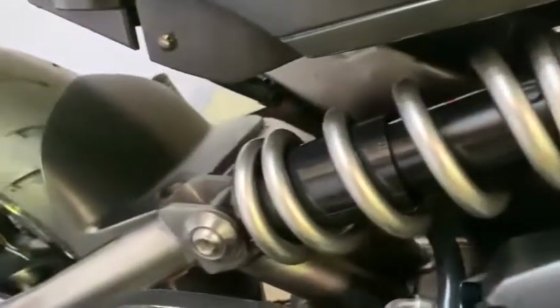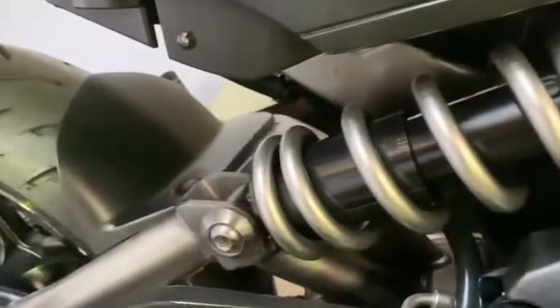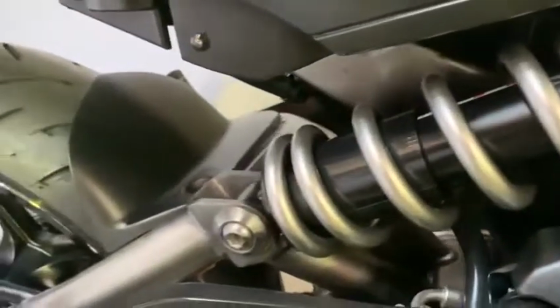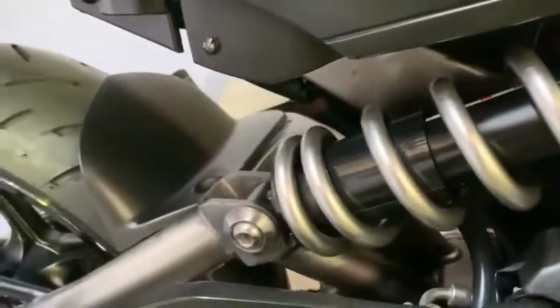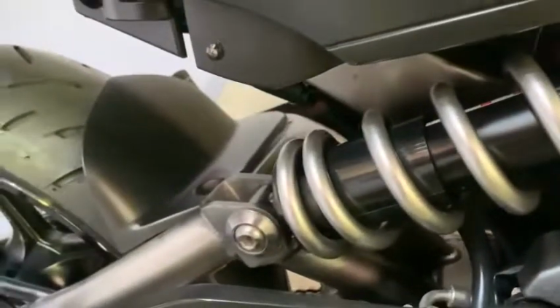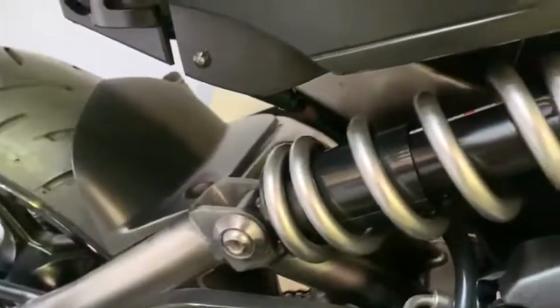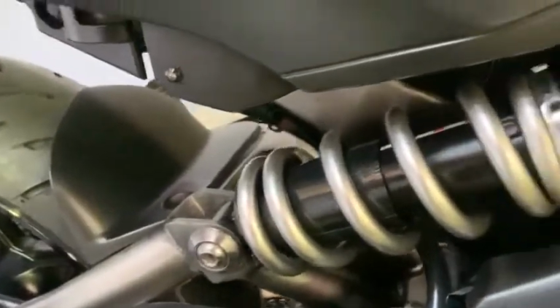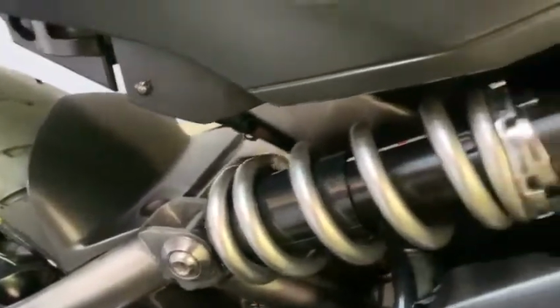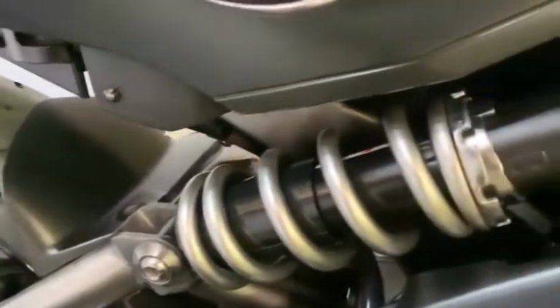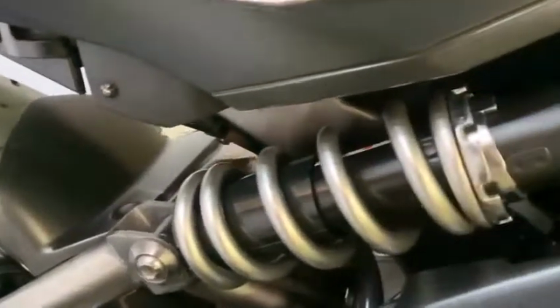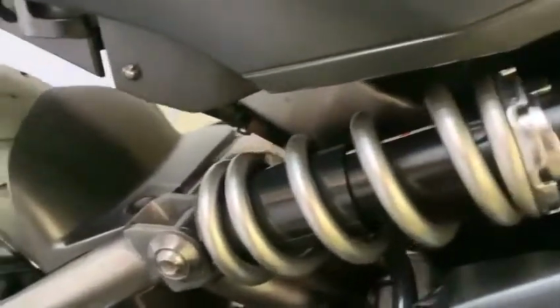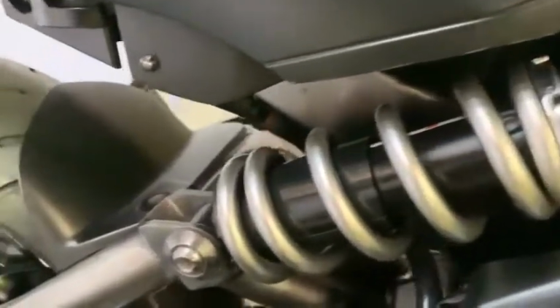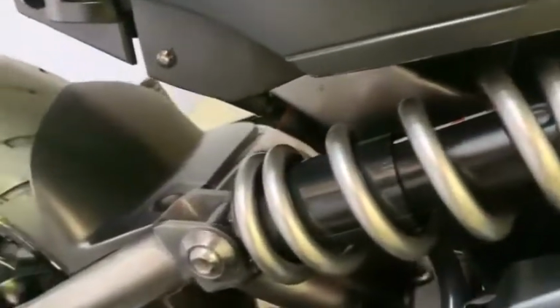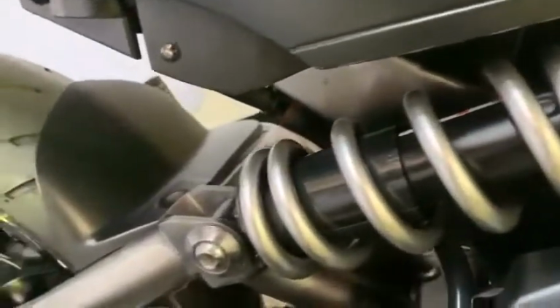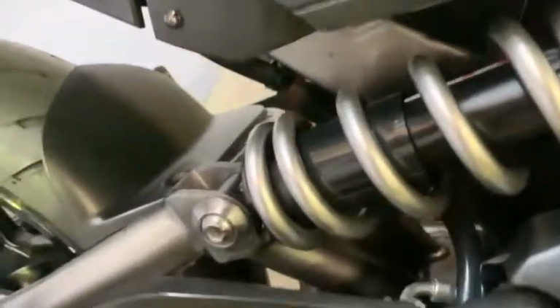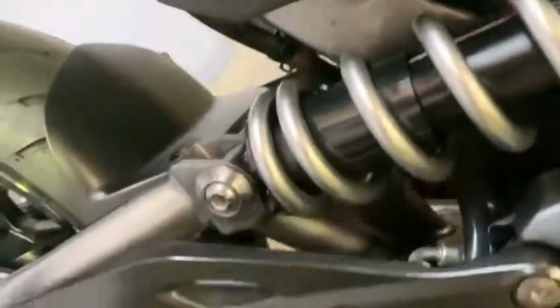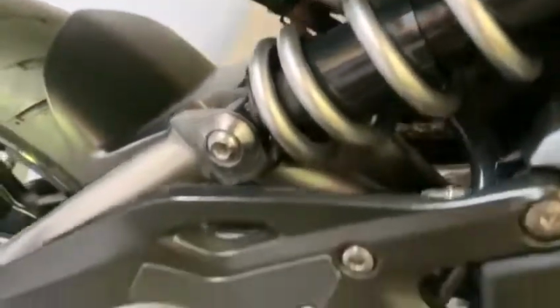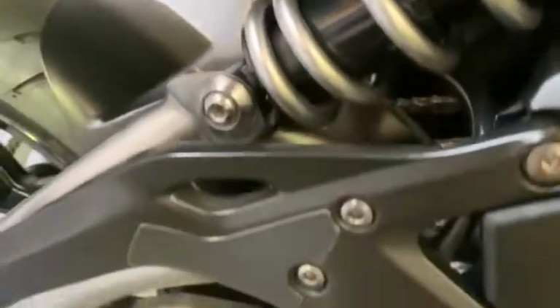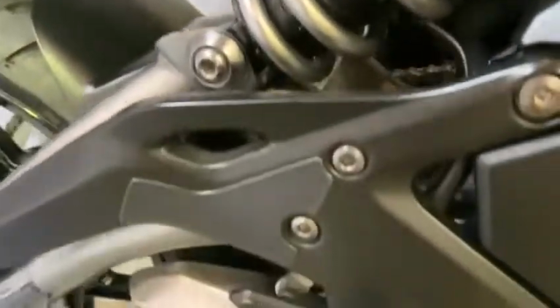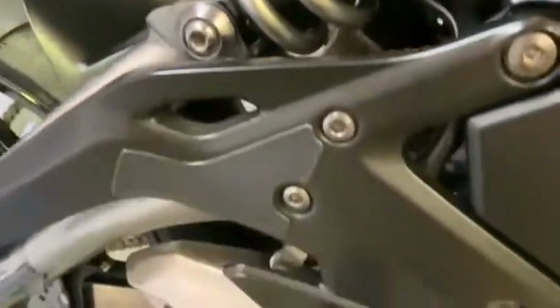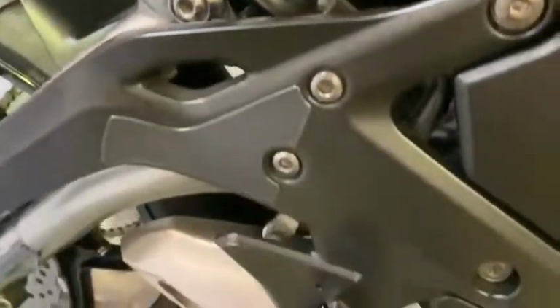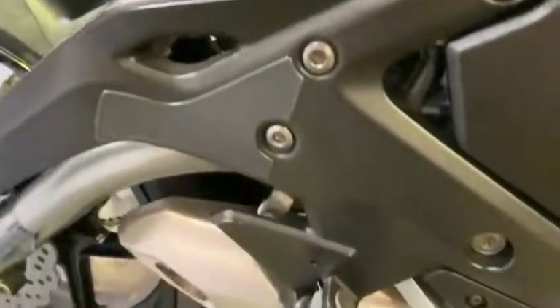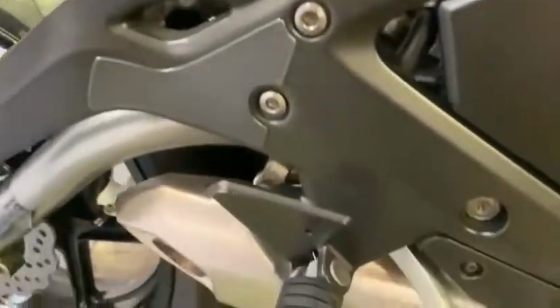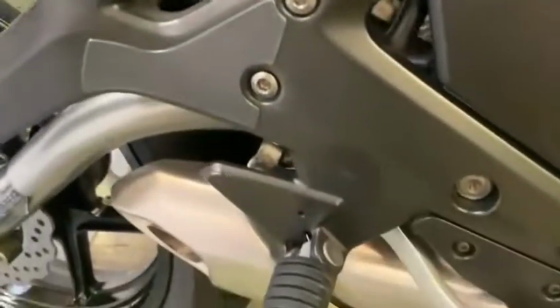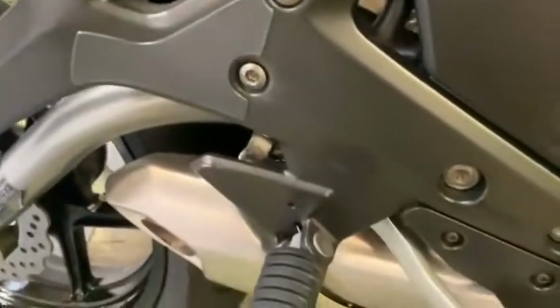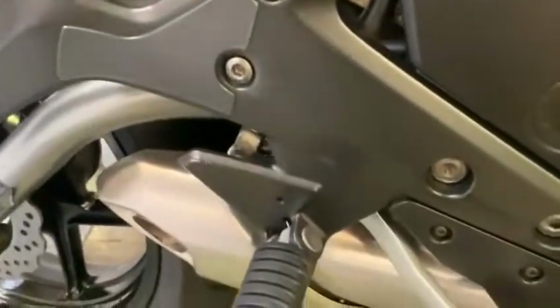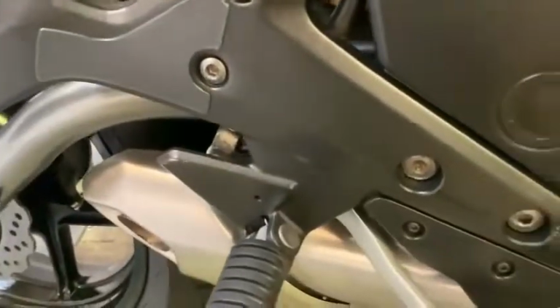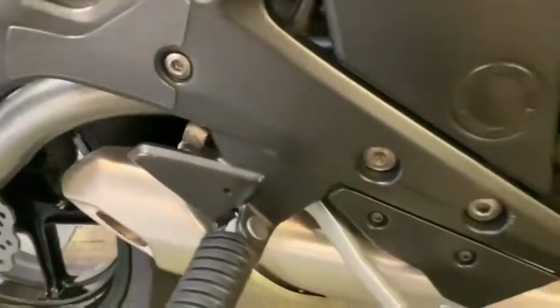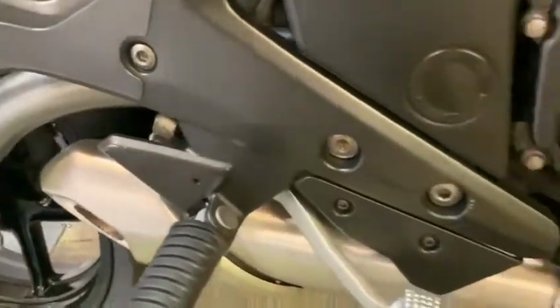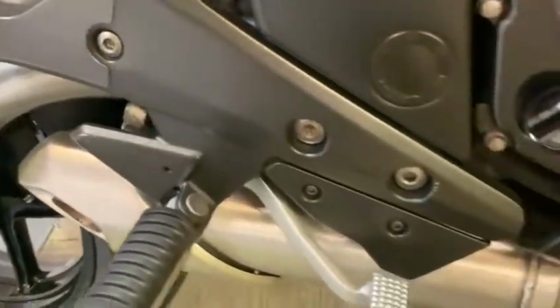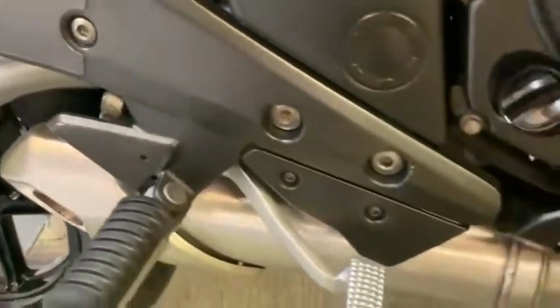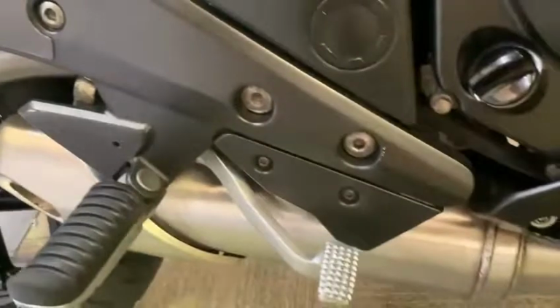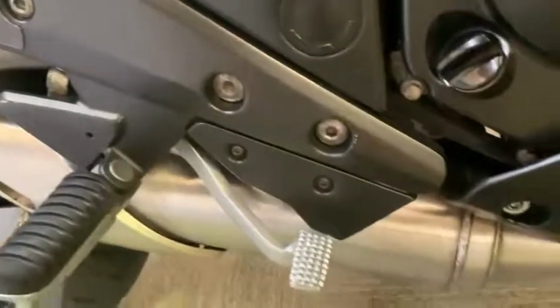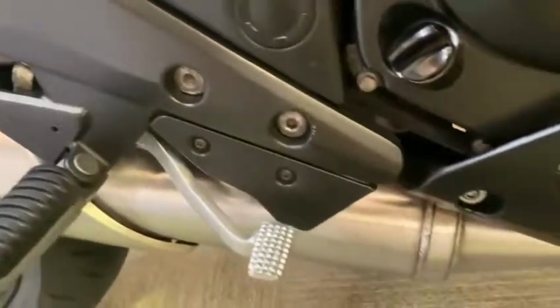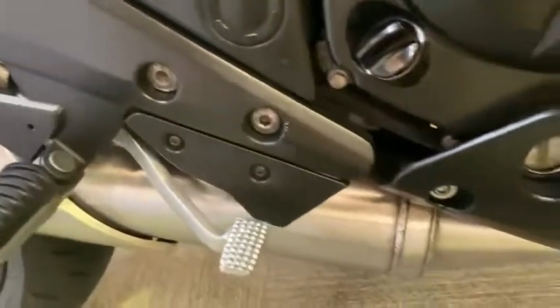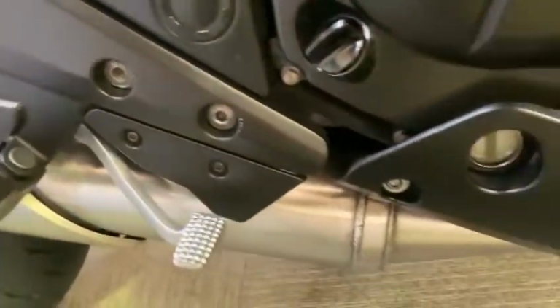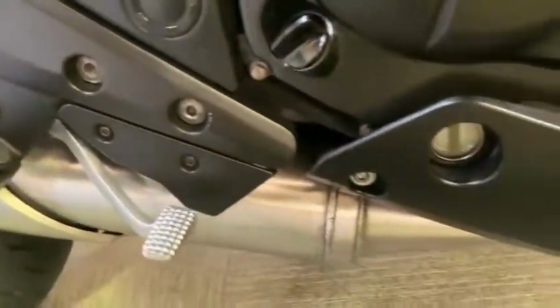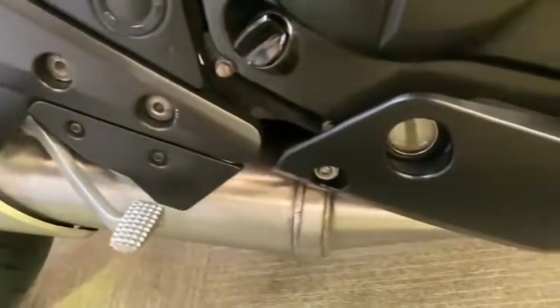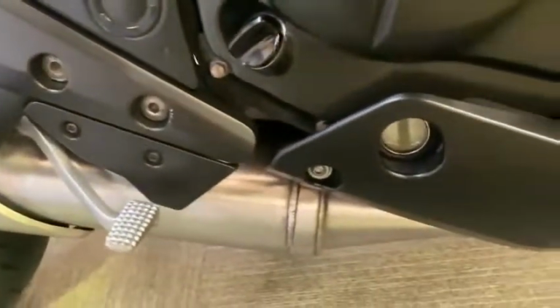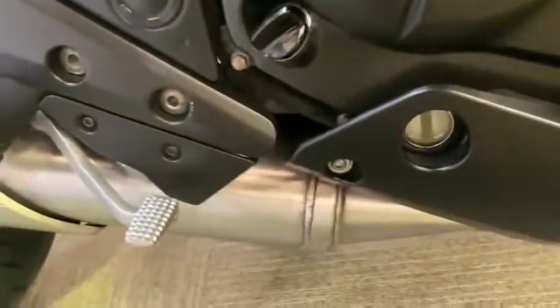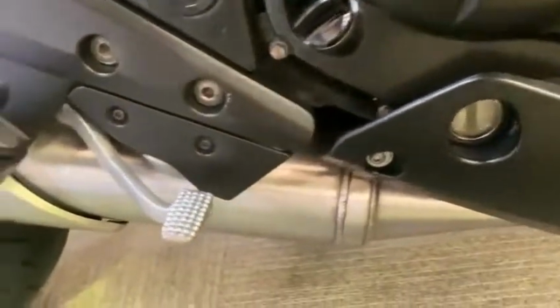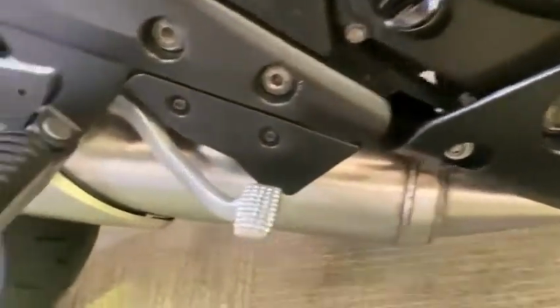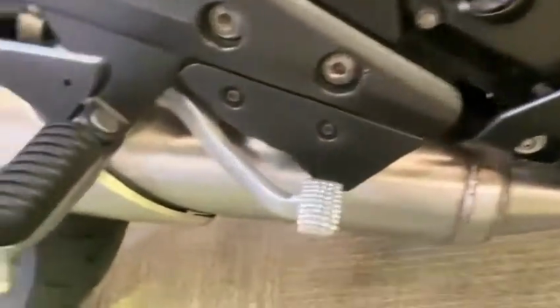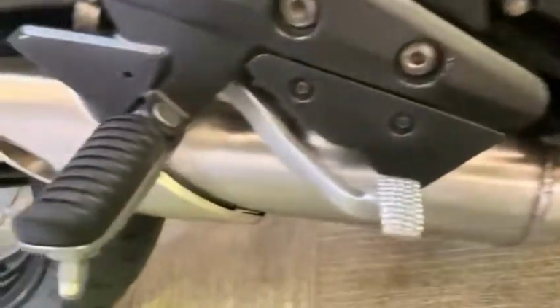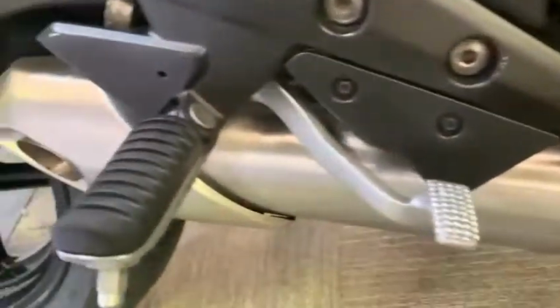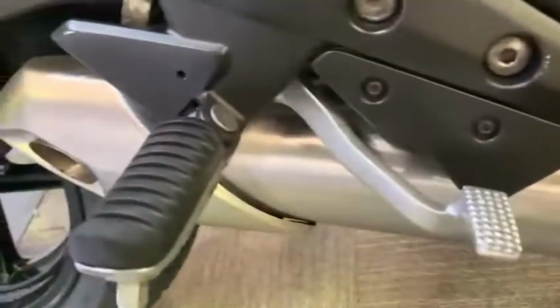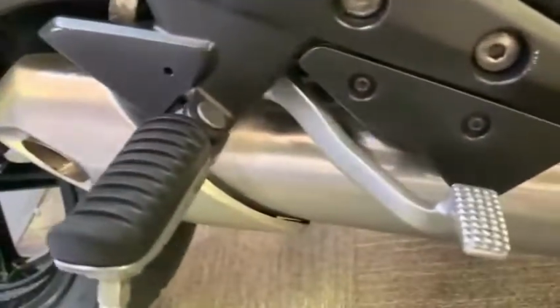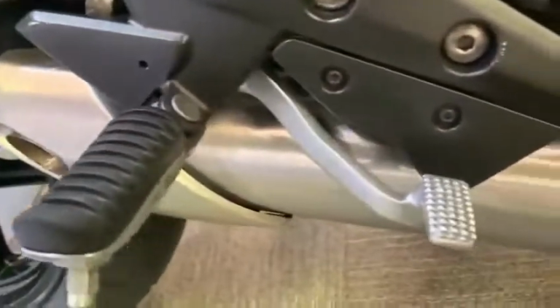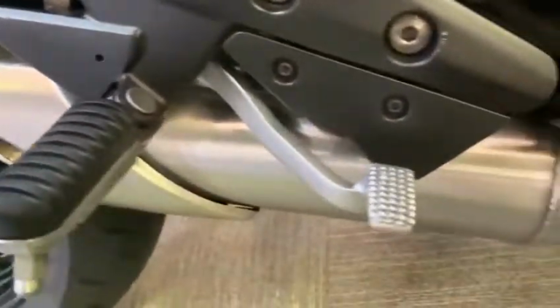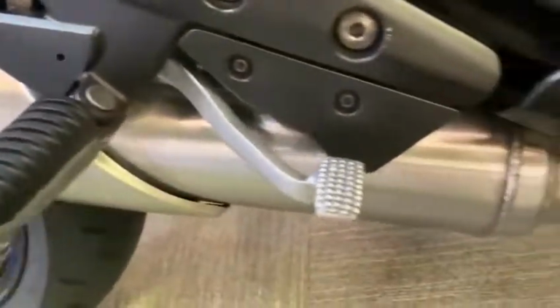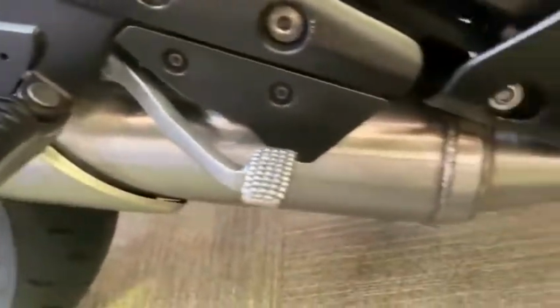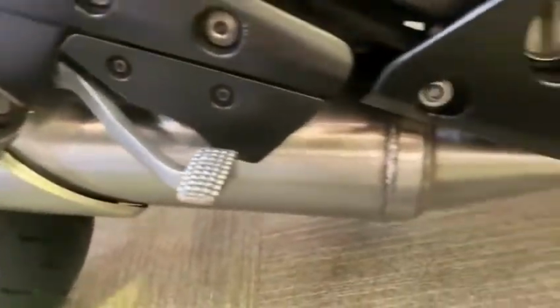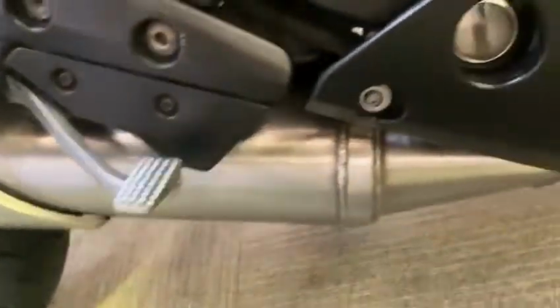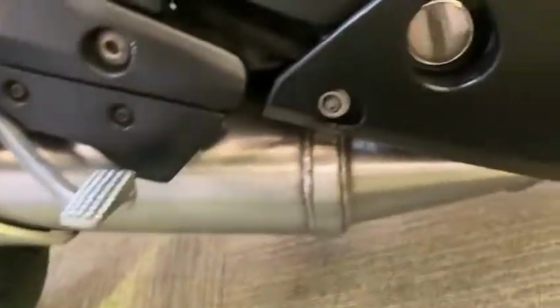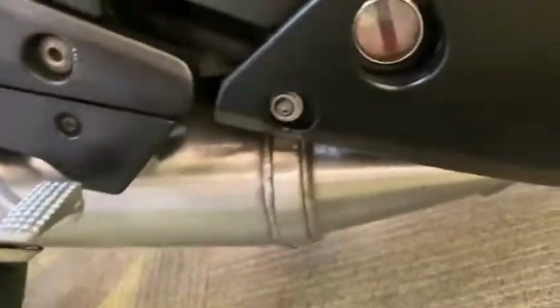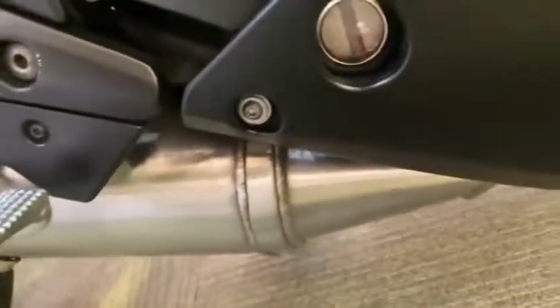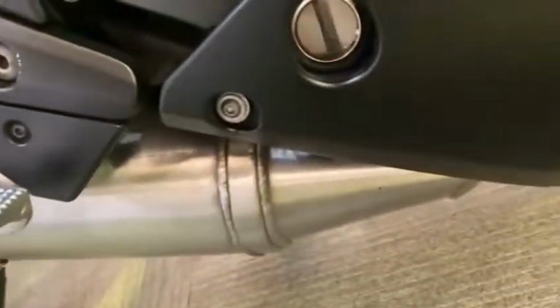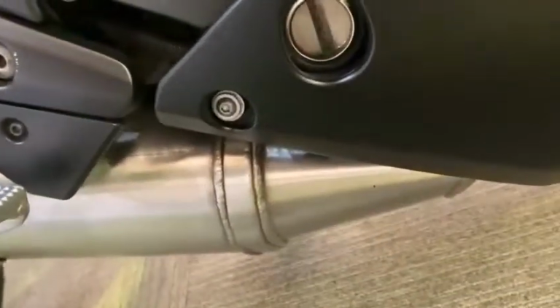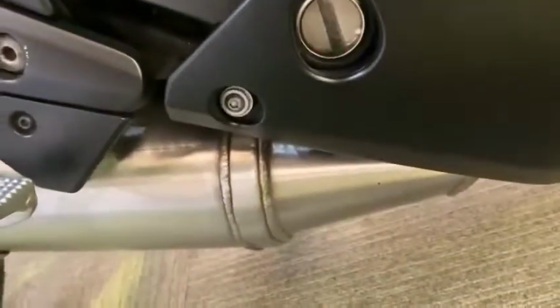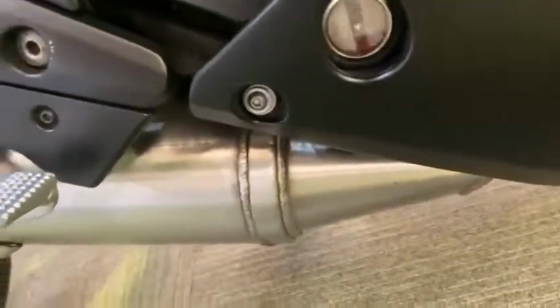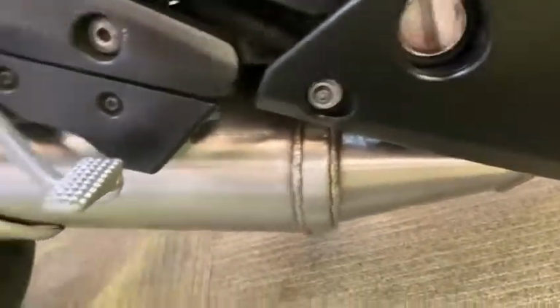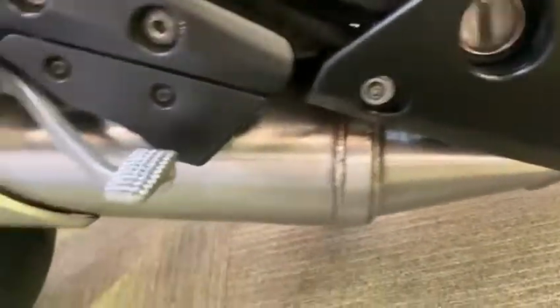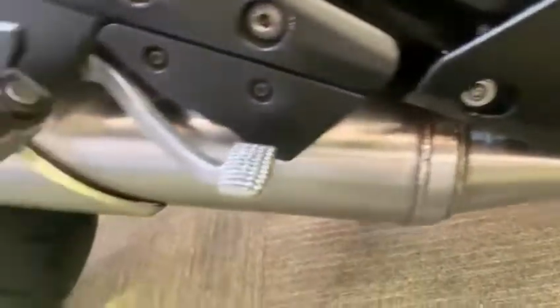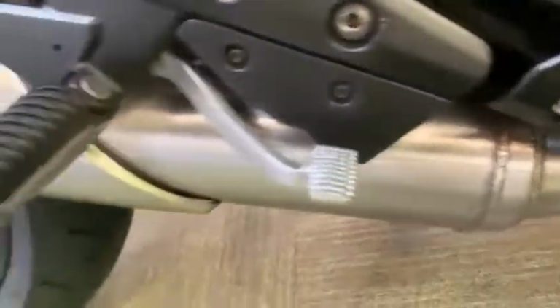Good rear shock. All nice and clean along the side there, good exhaust.